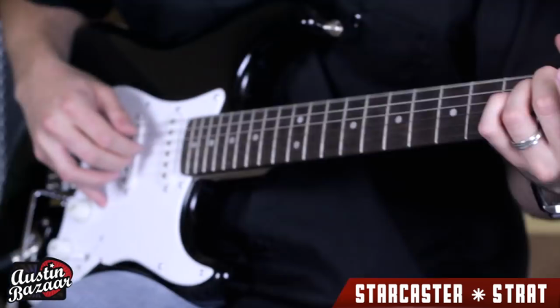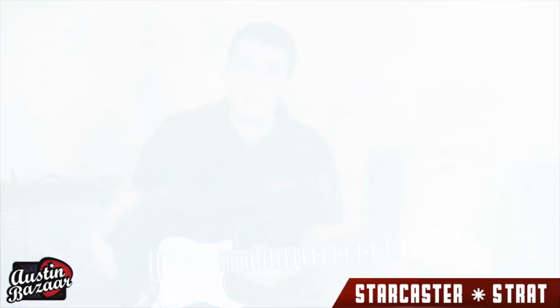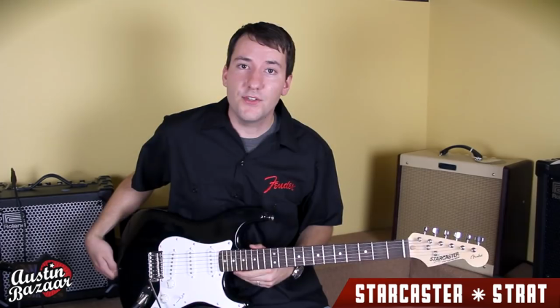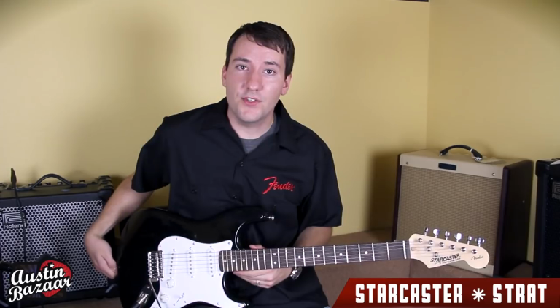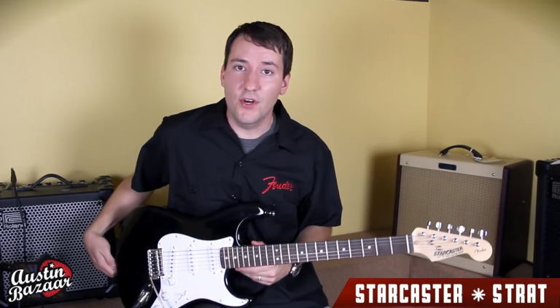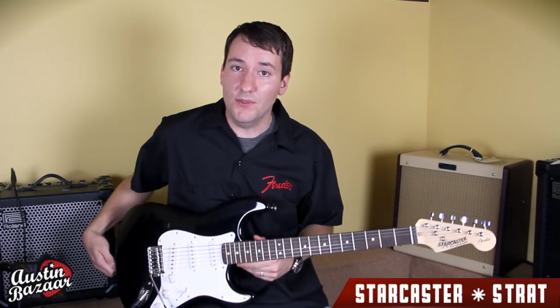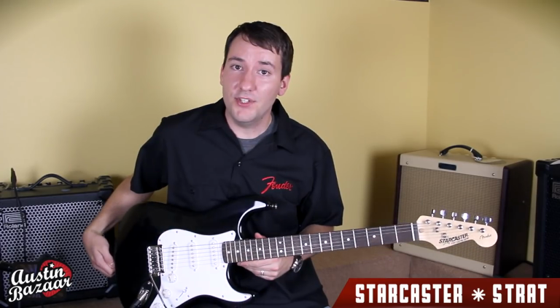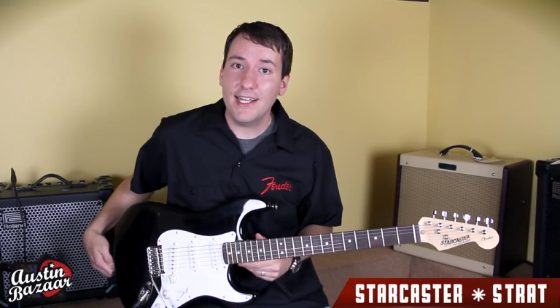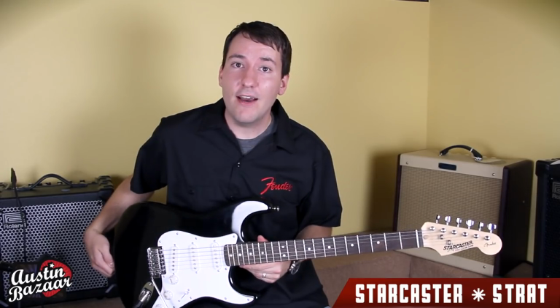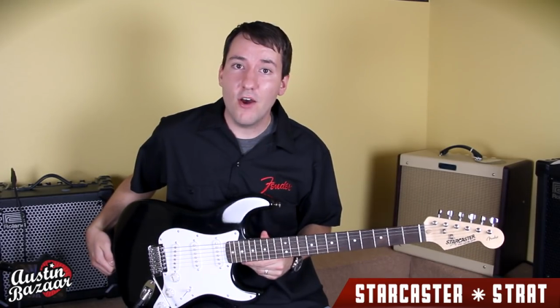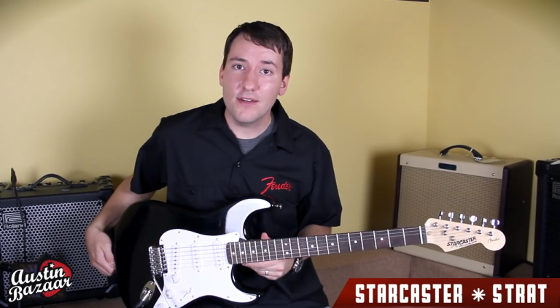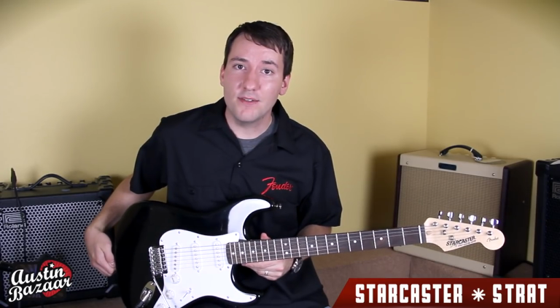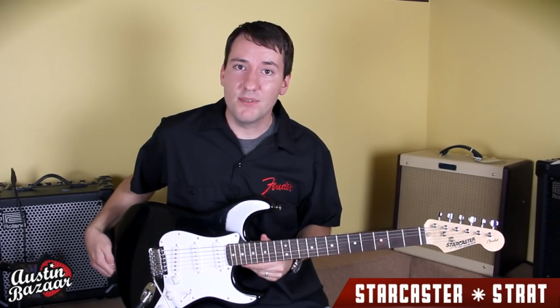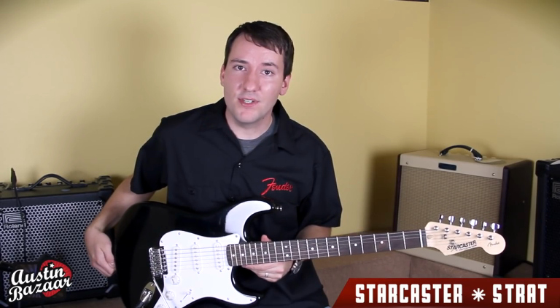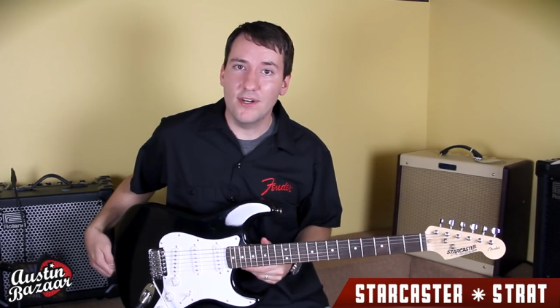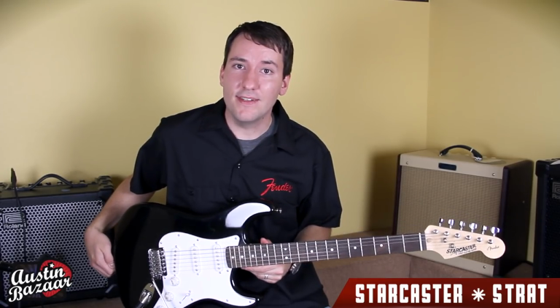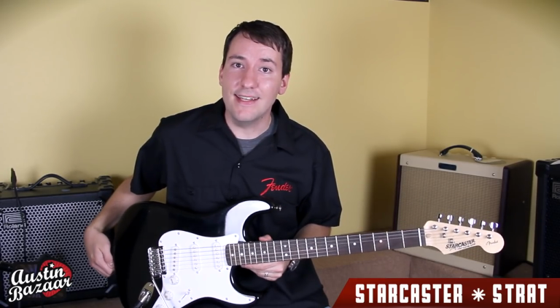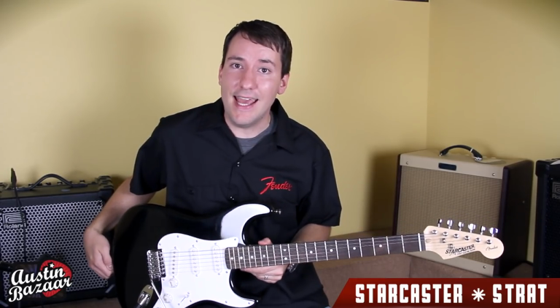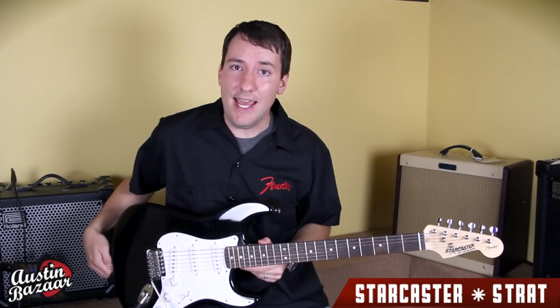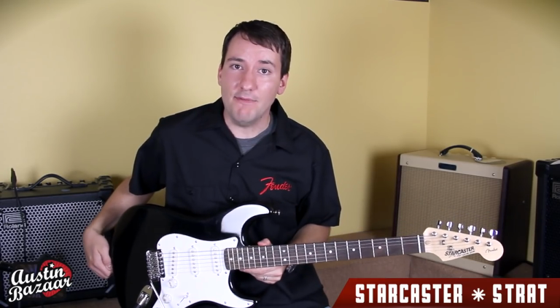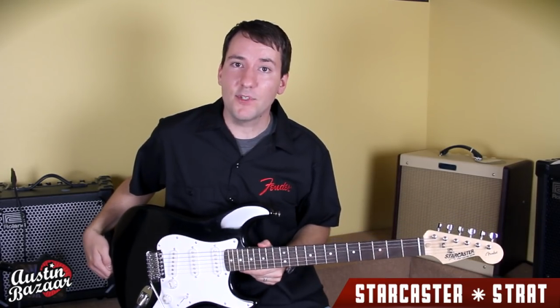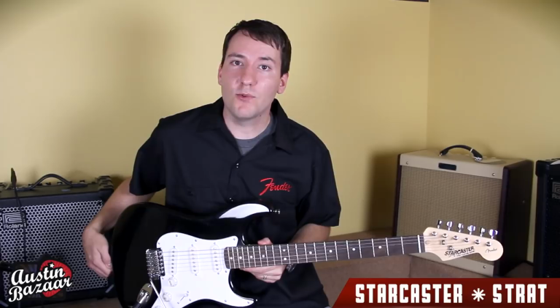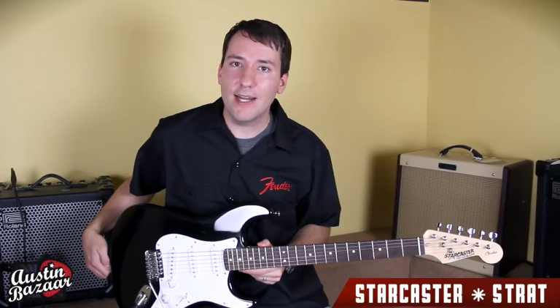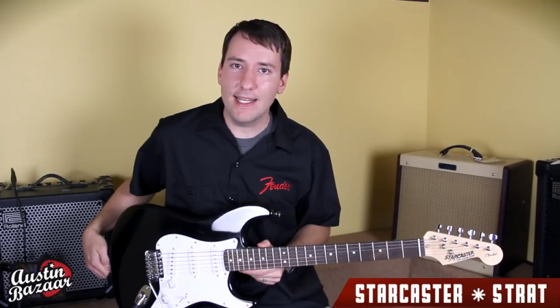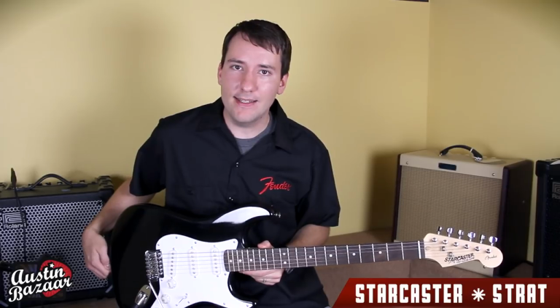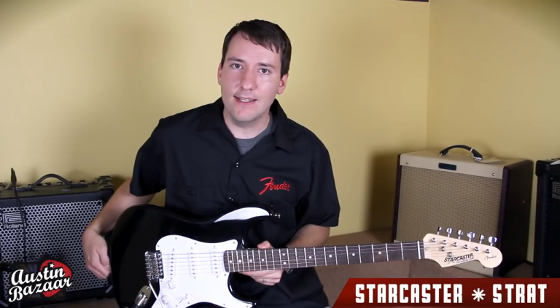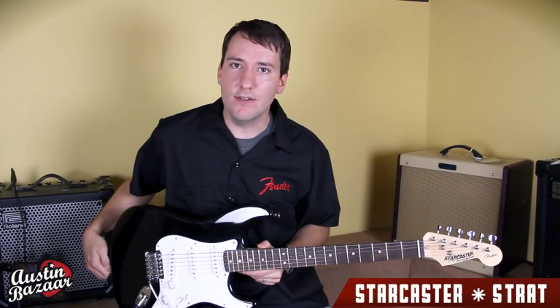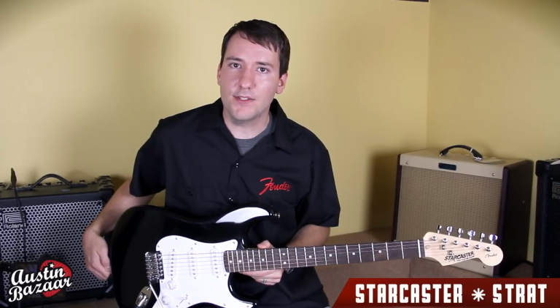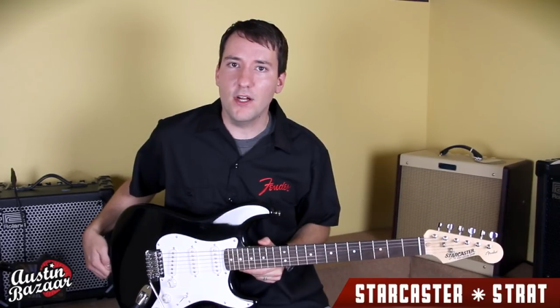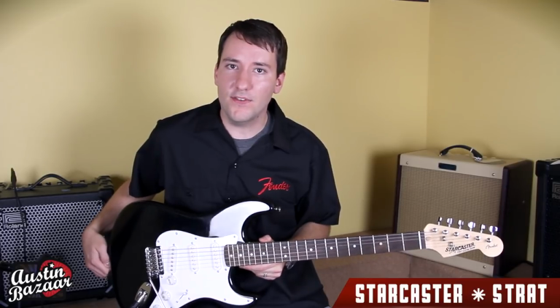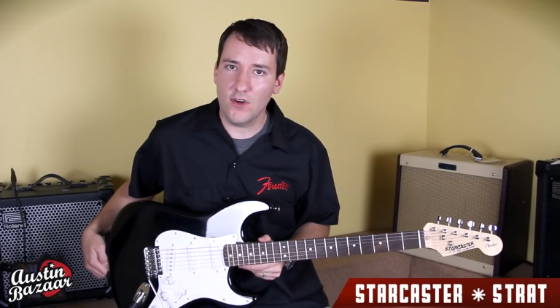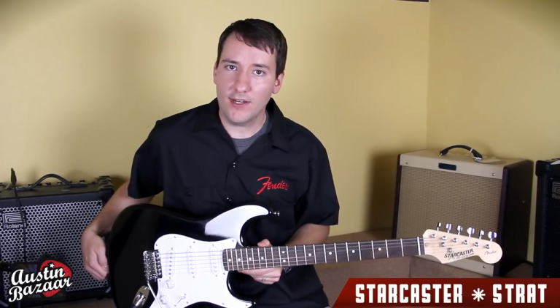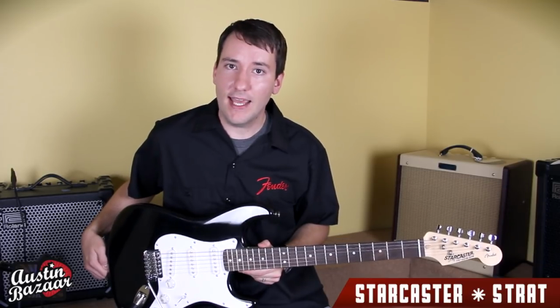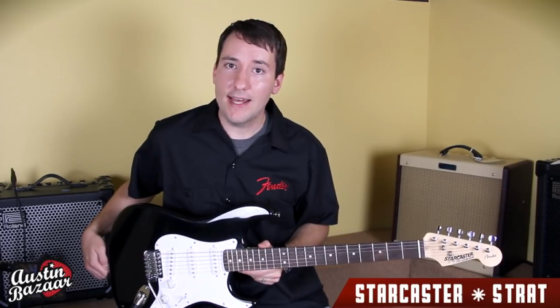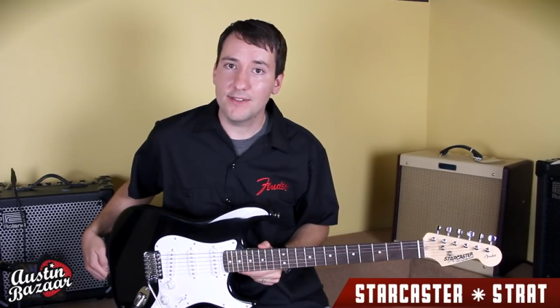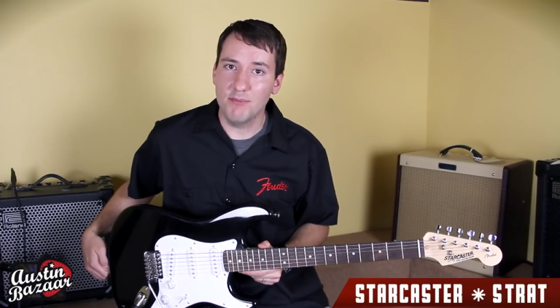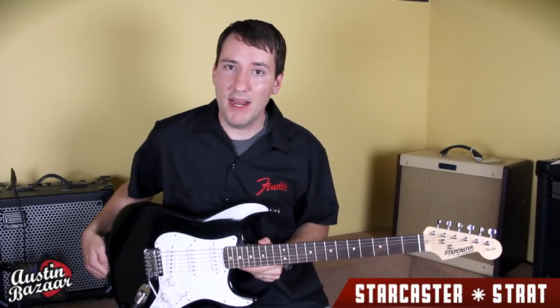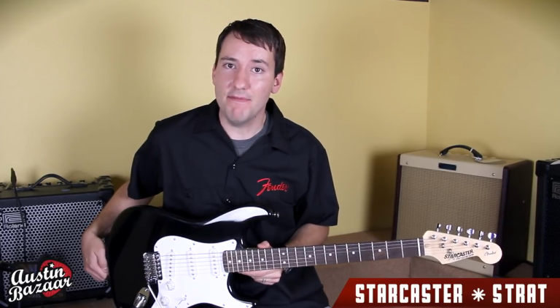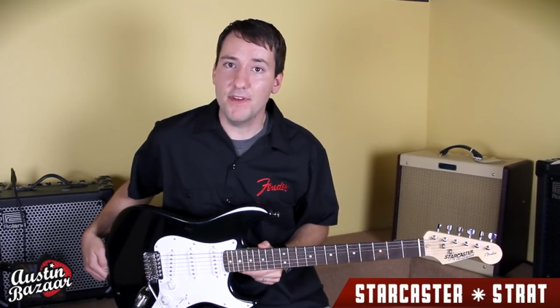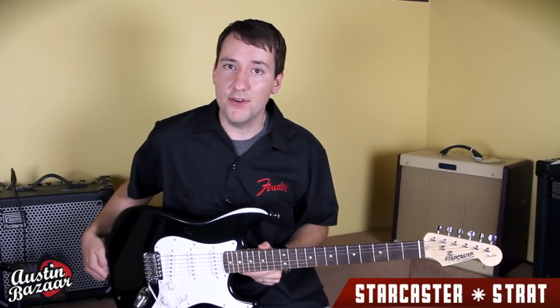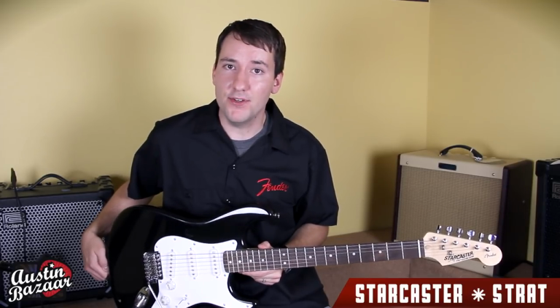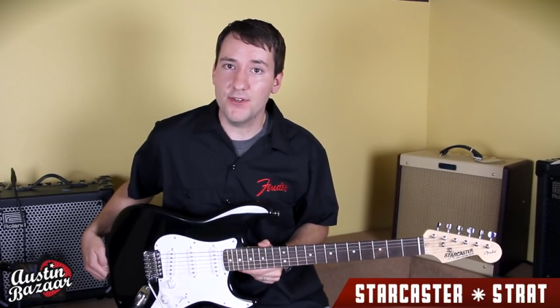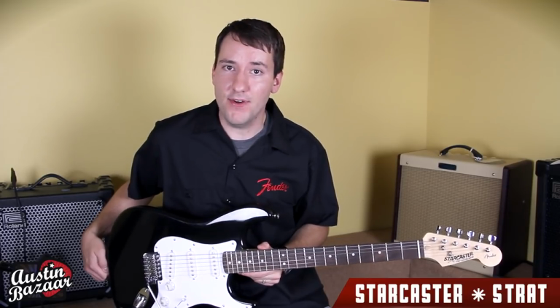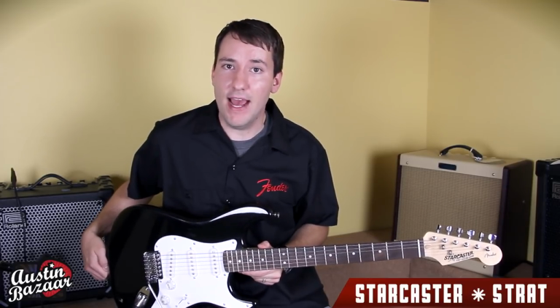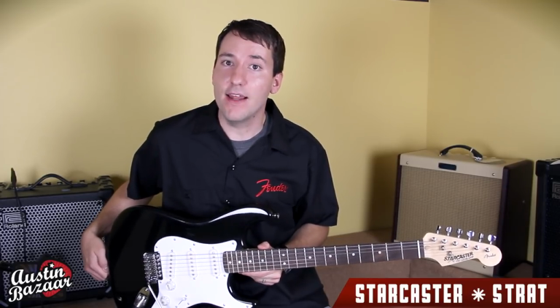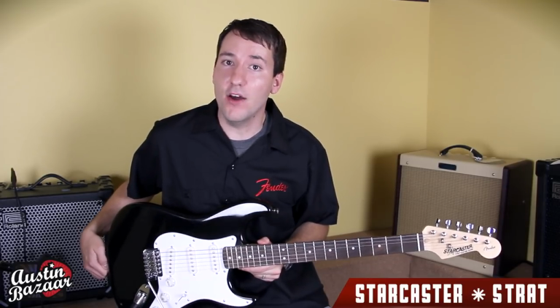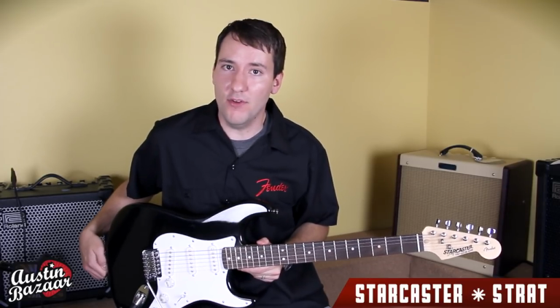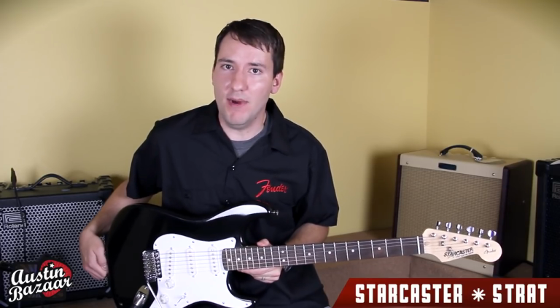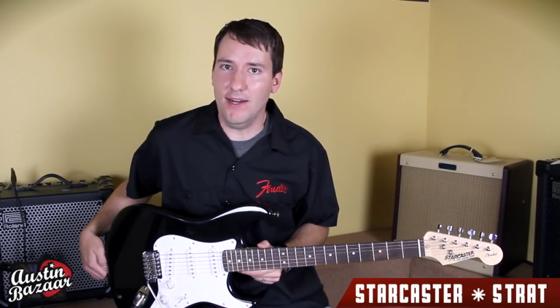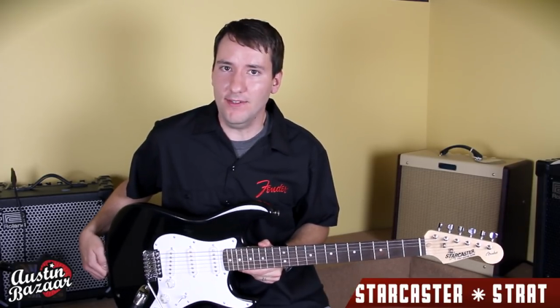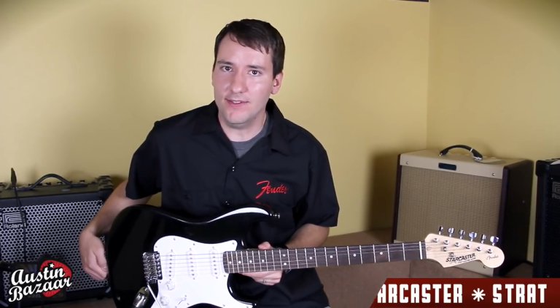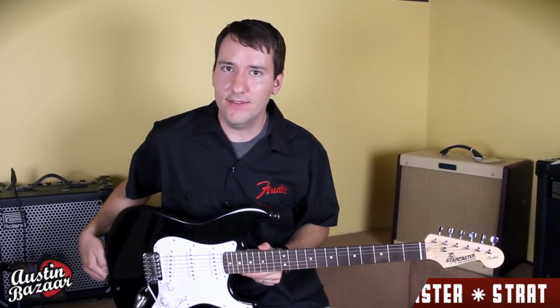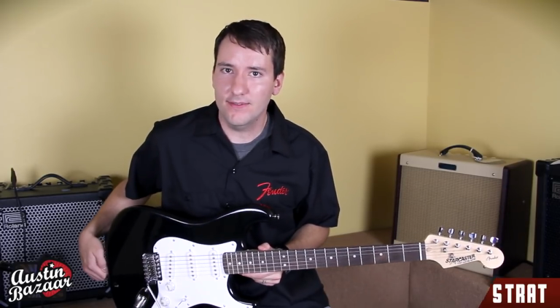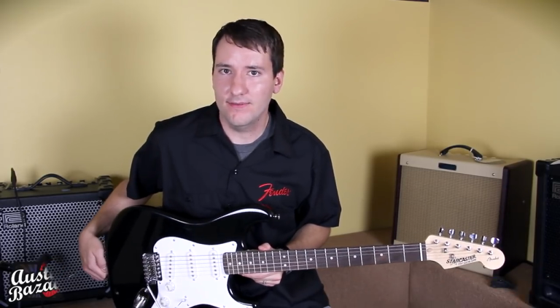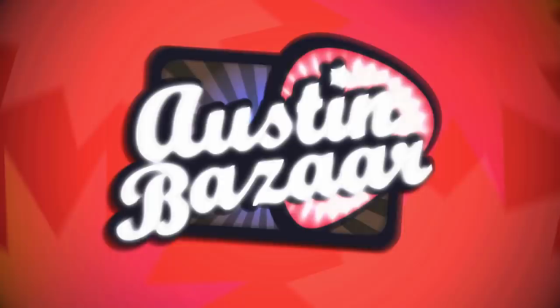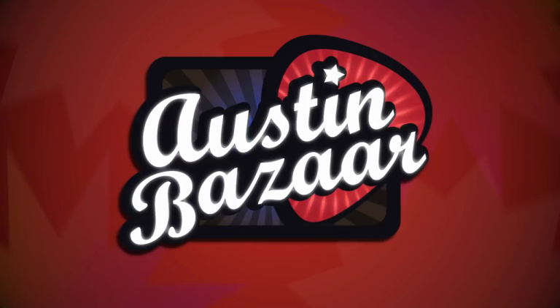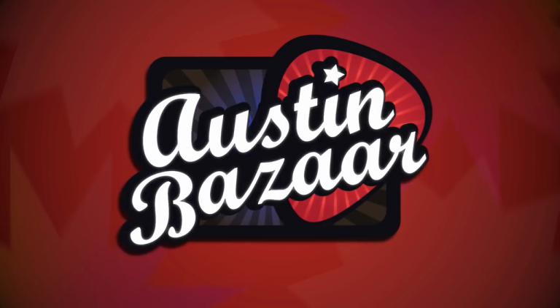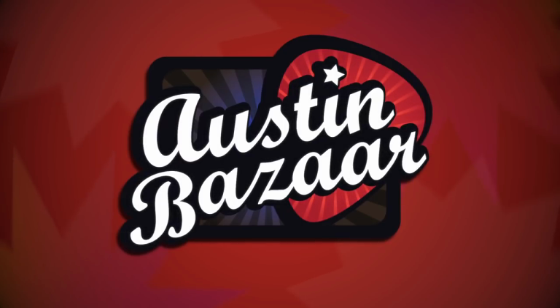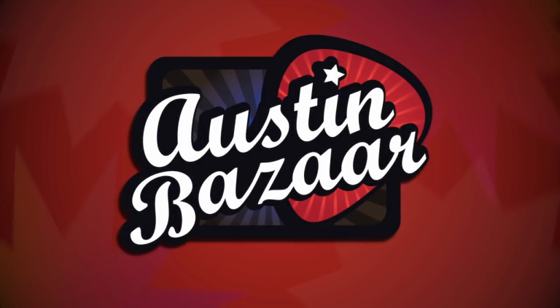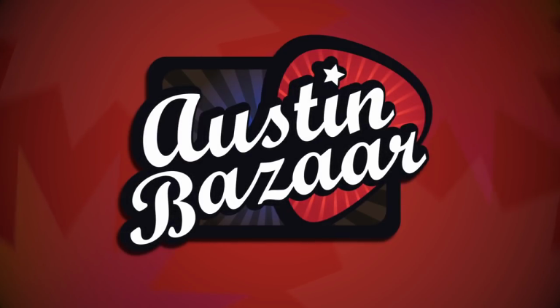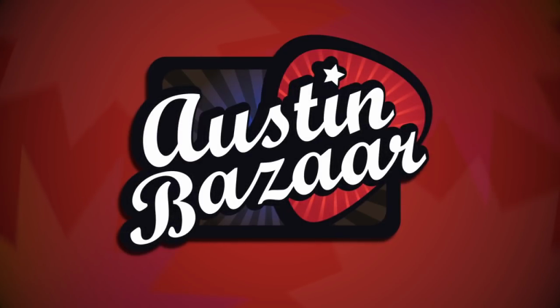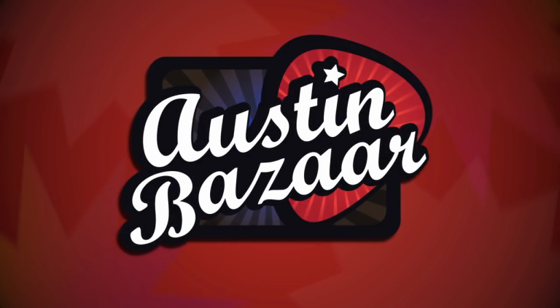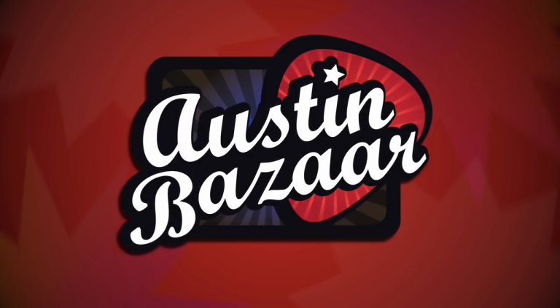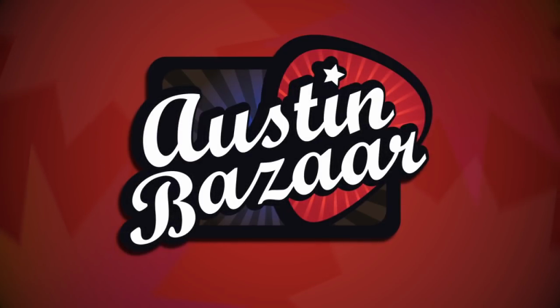So, check out Austin Bazaar today for great deals on Starrcaster by Fender Strat and other models.